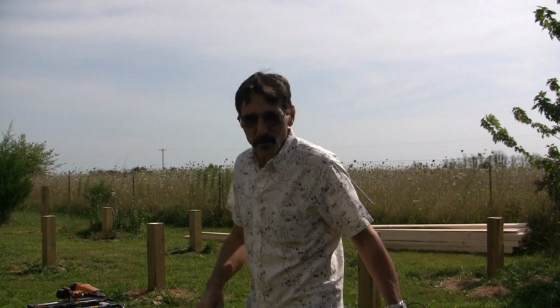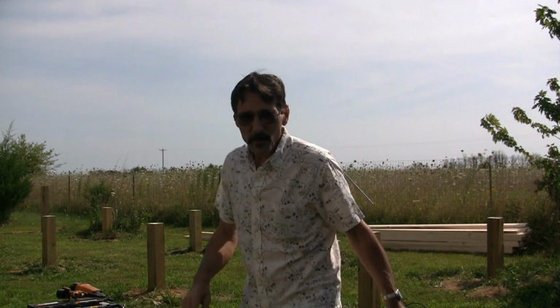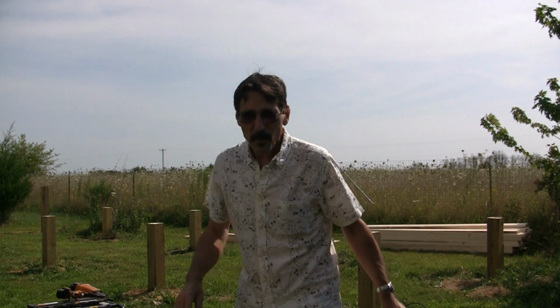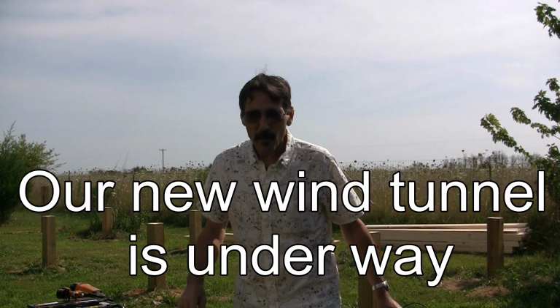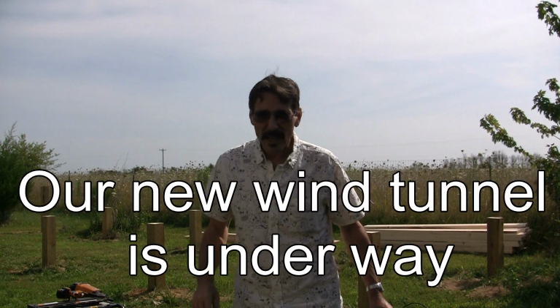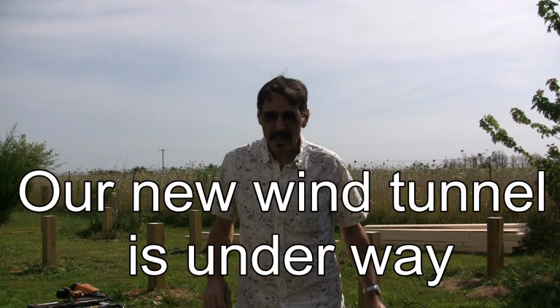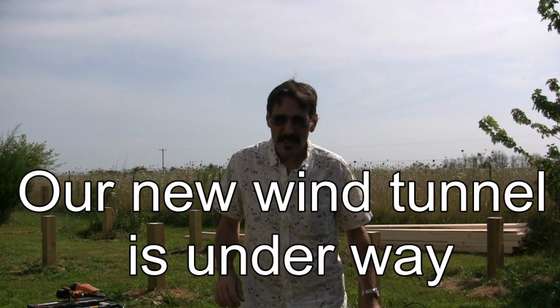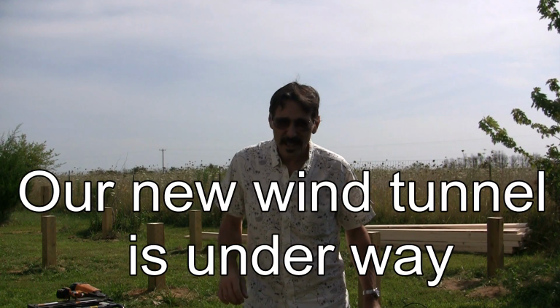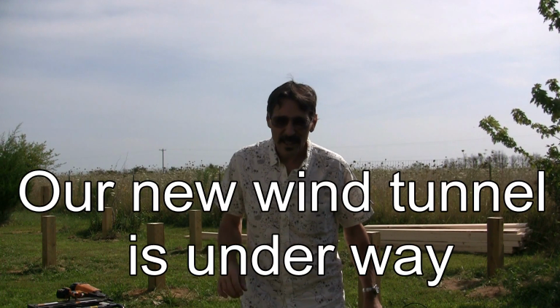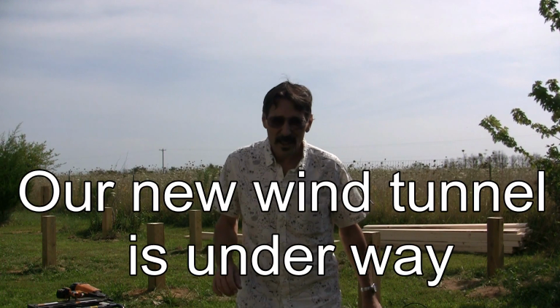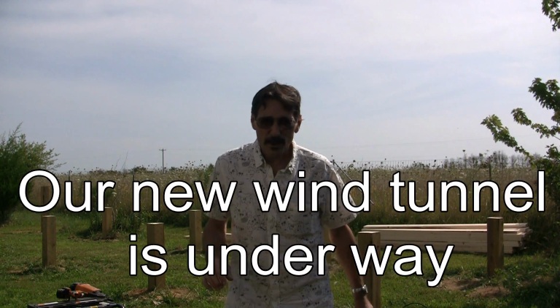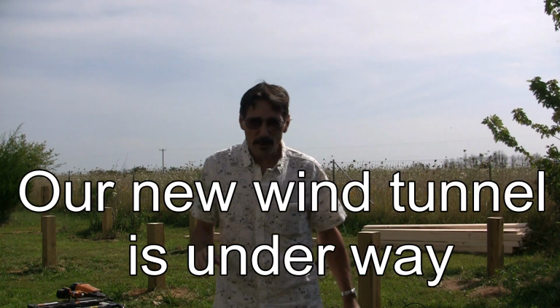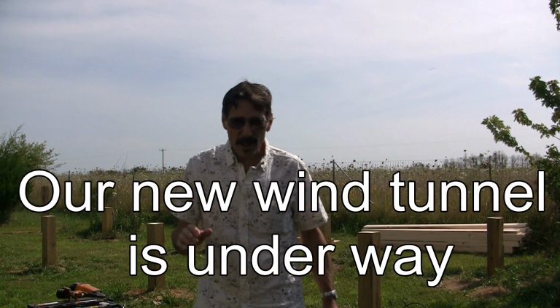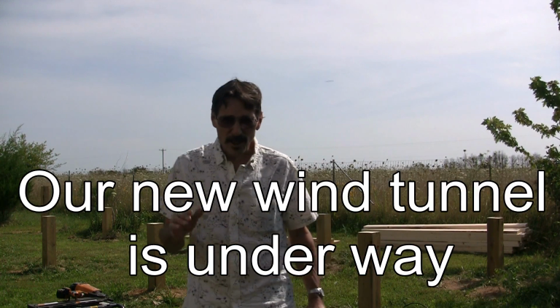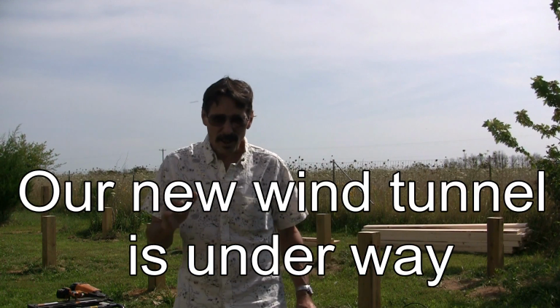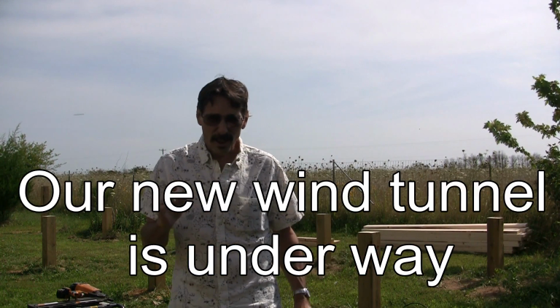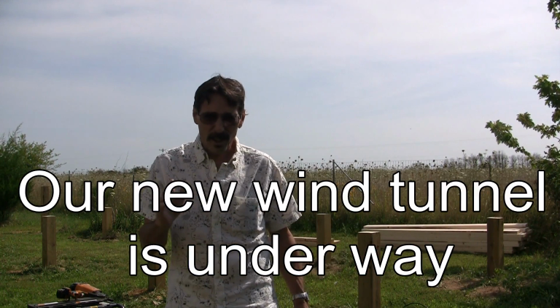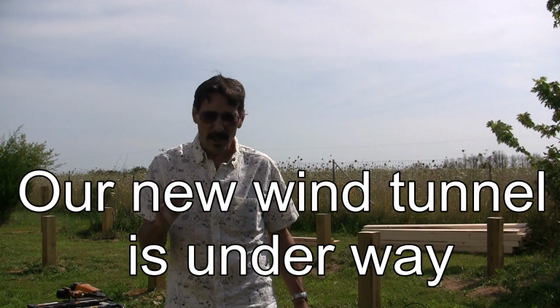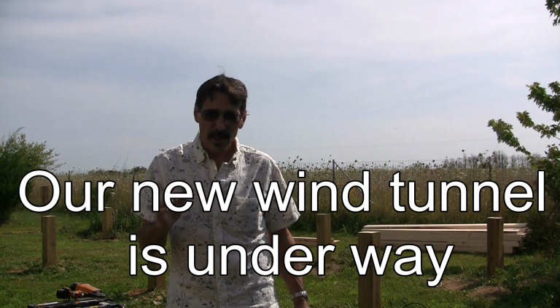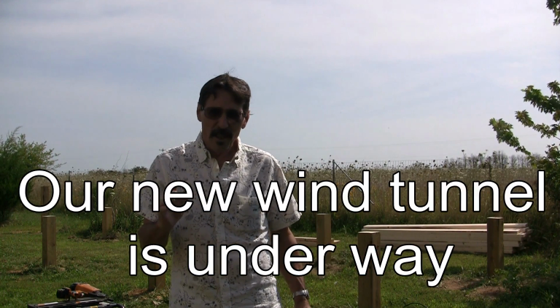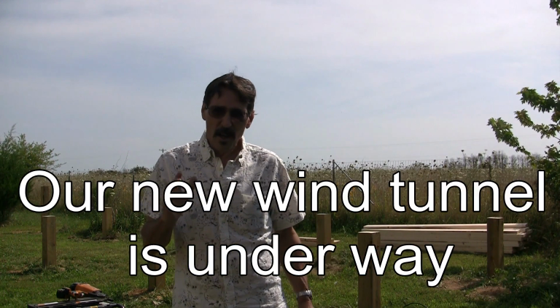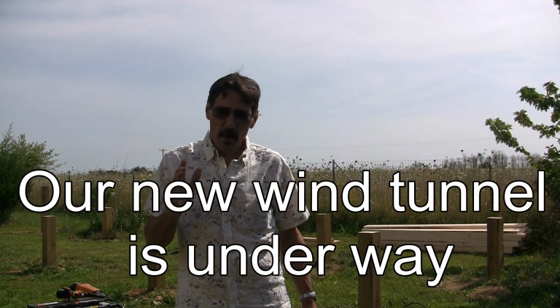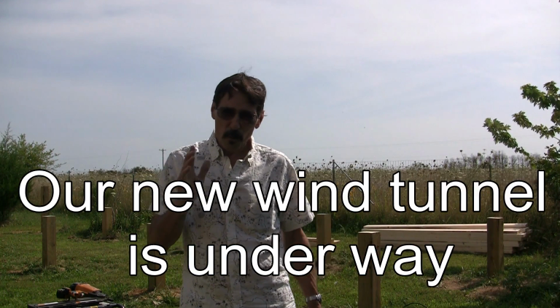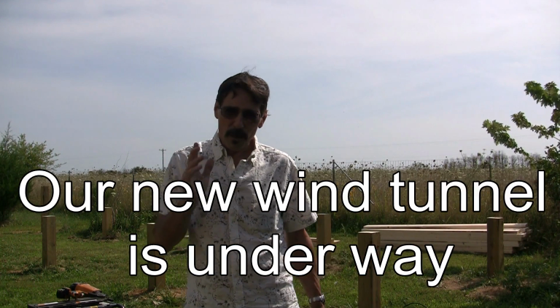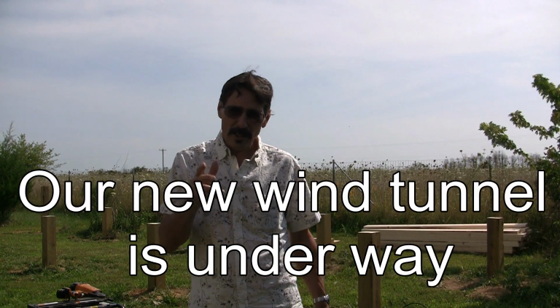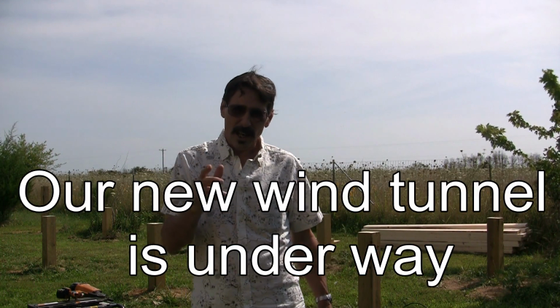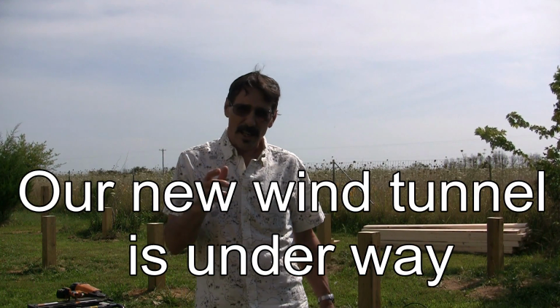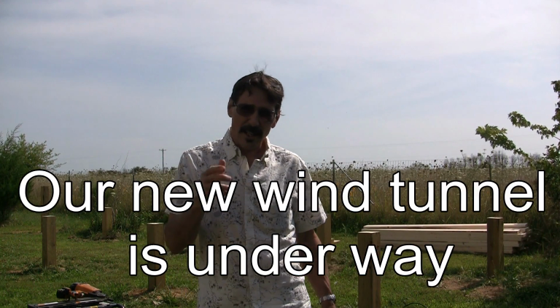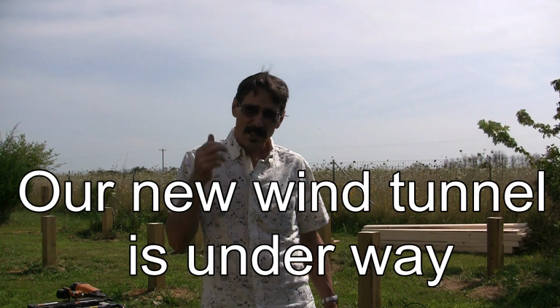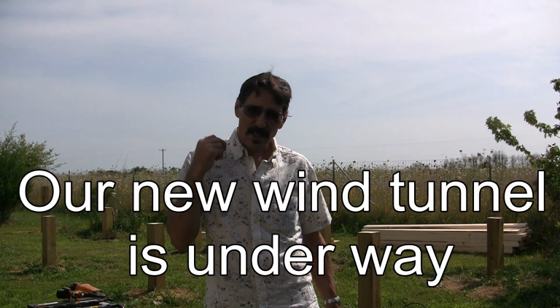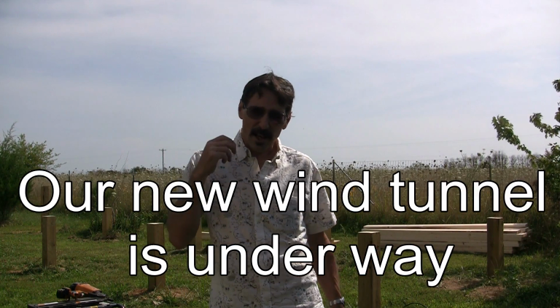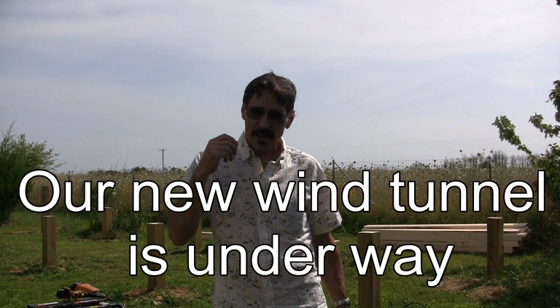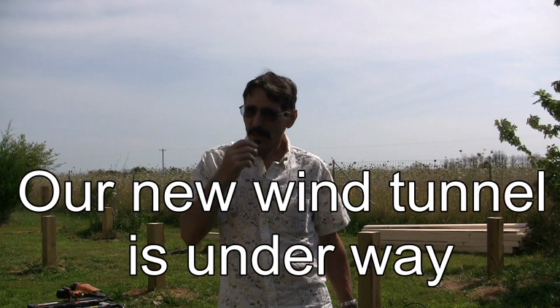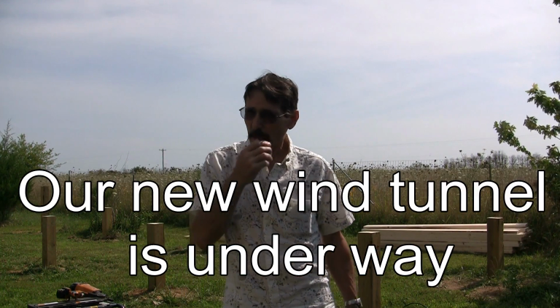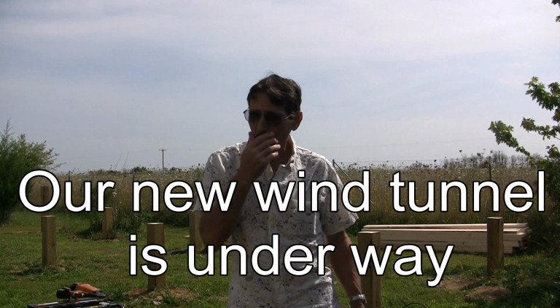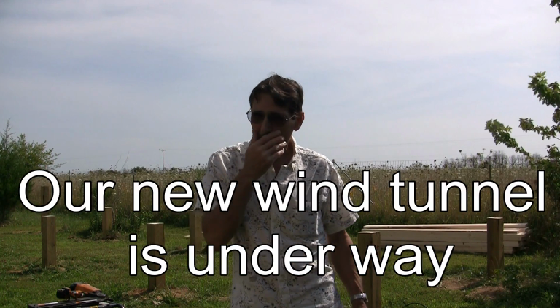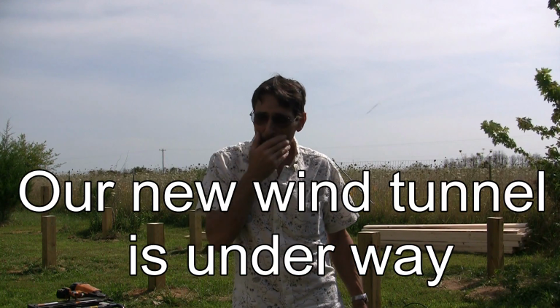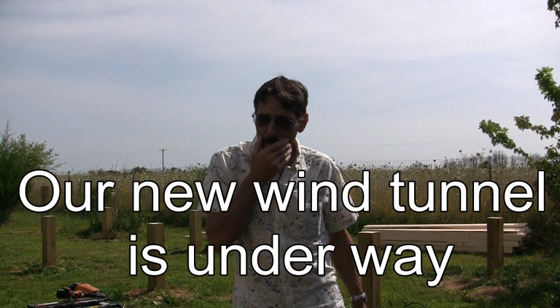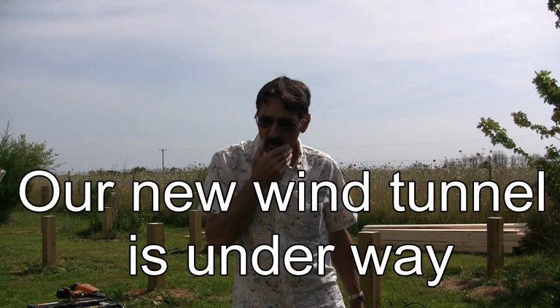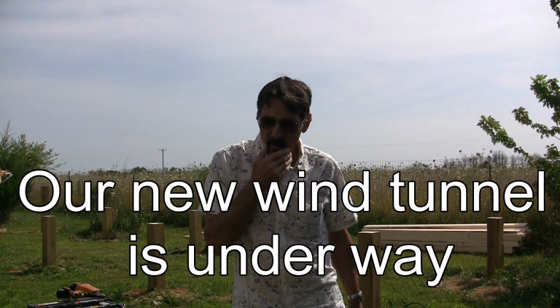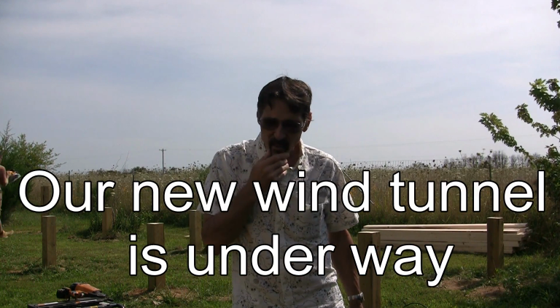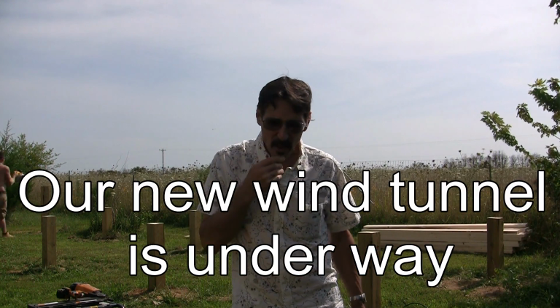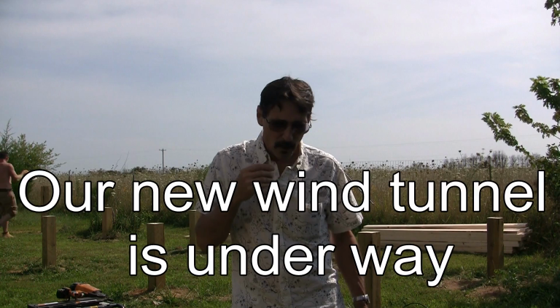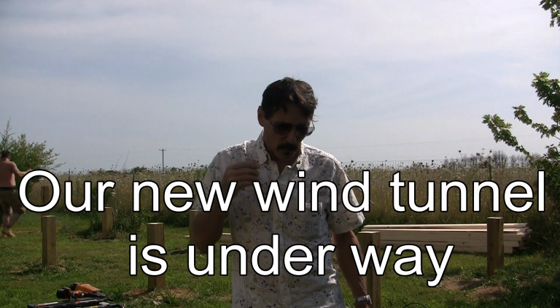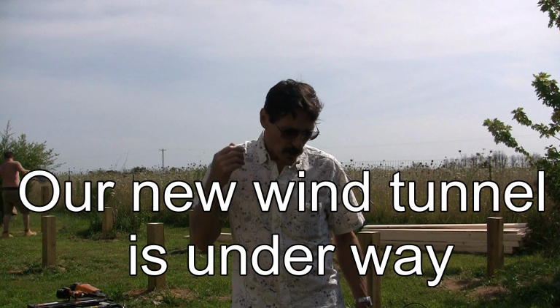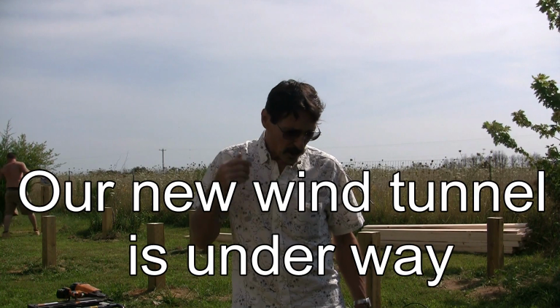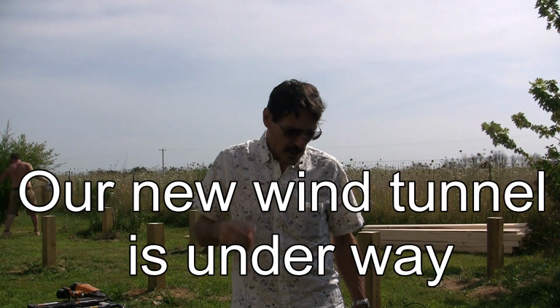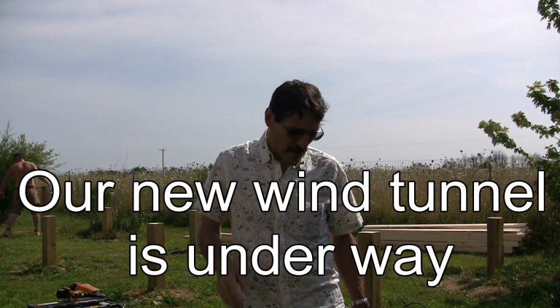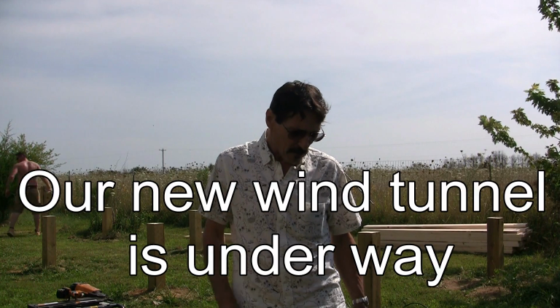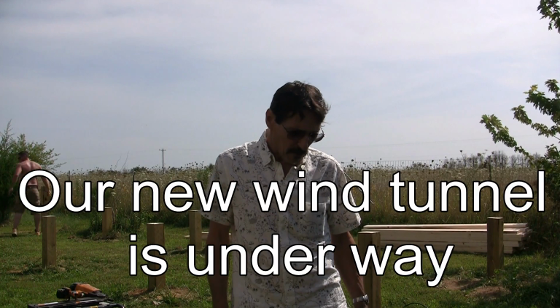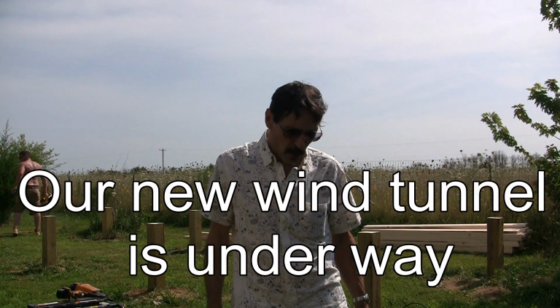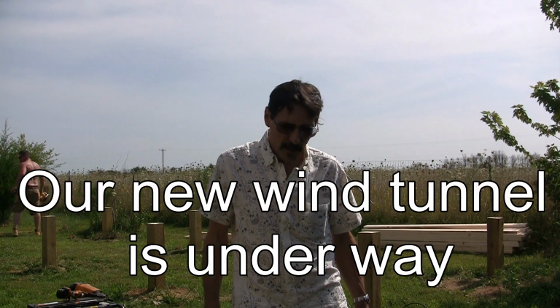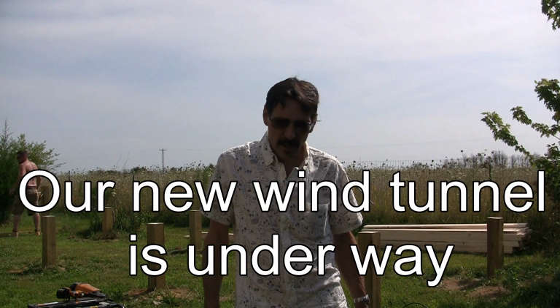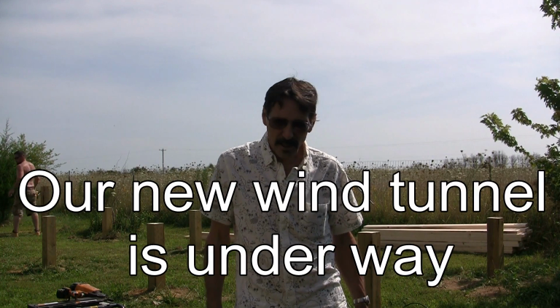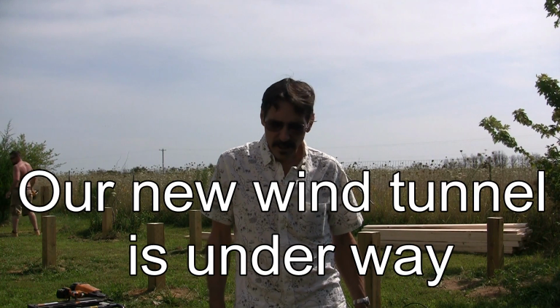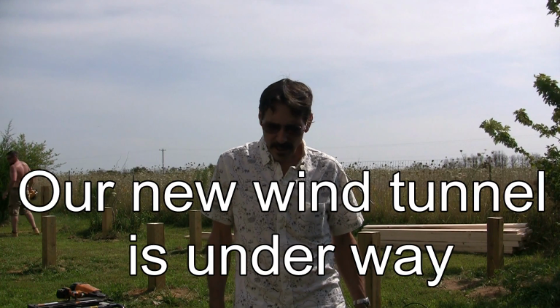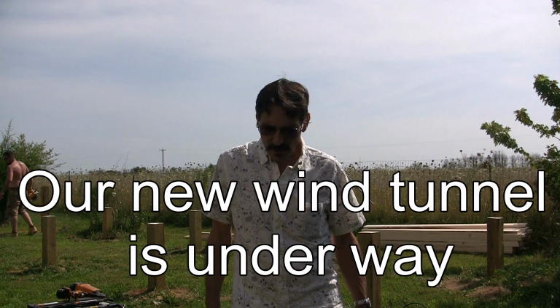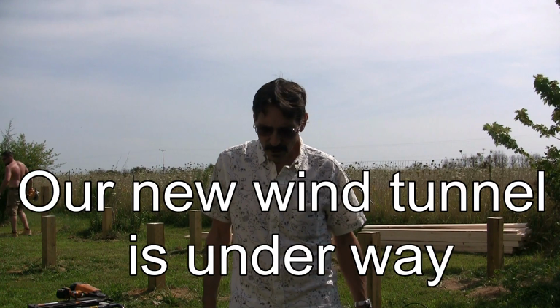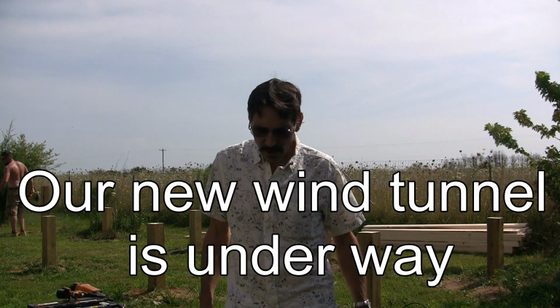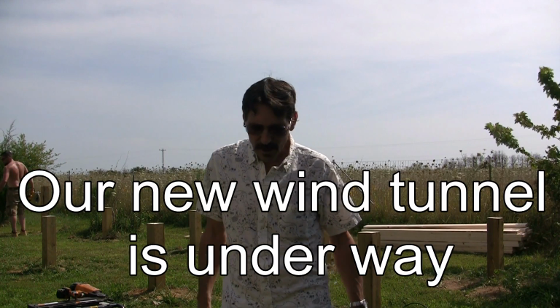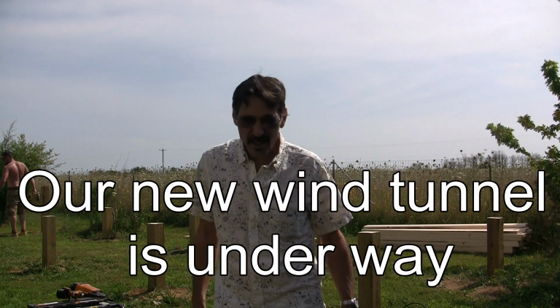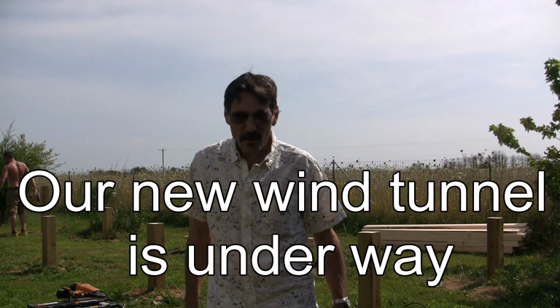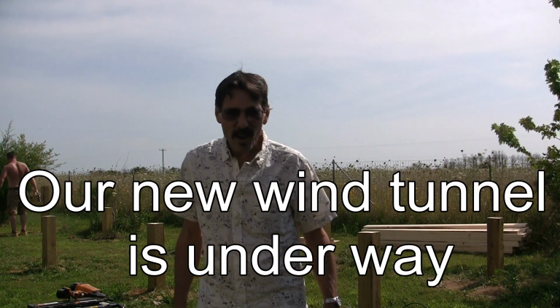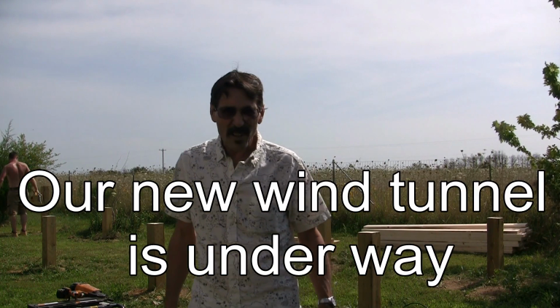We got the construction of the wind tunnel started, so we should have the floor done today. It's starting on the wall.